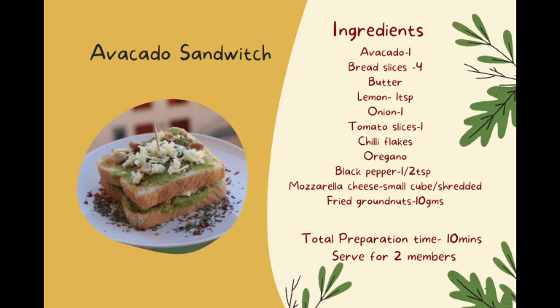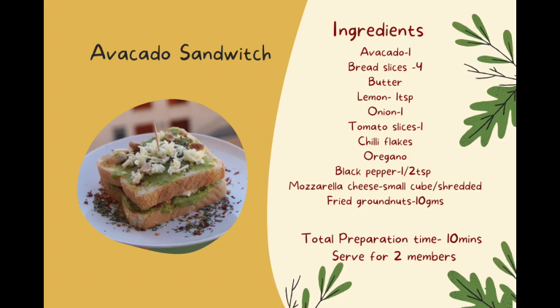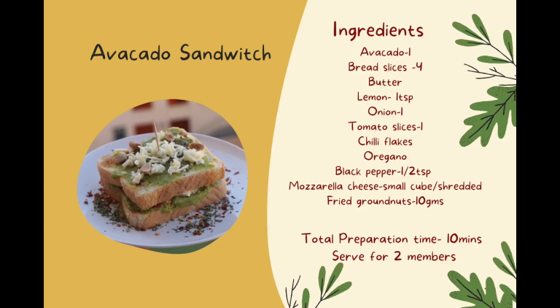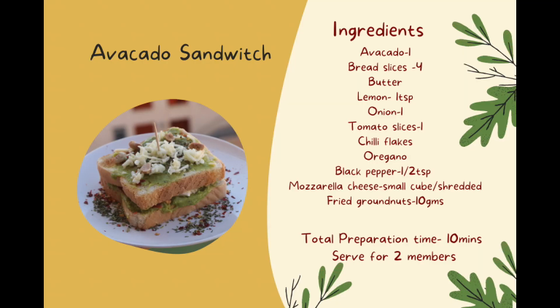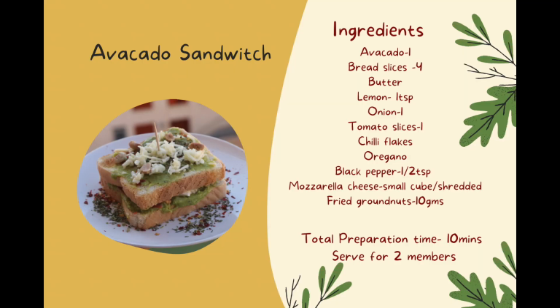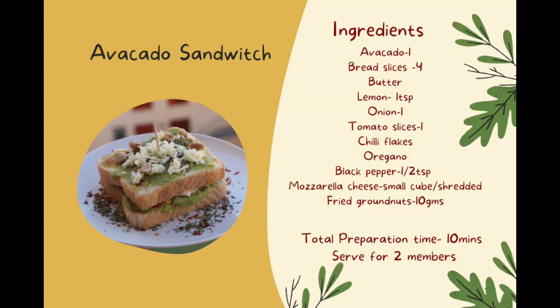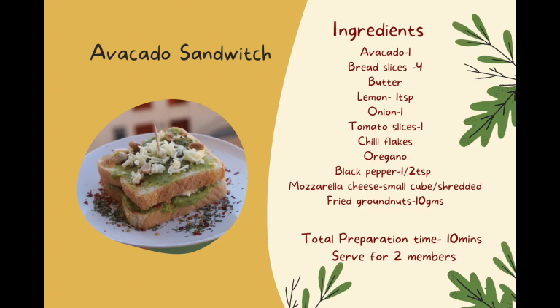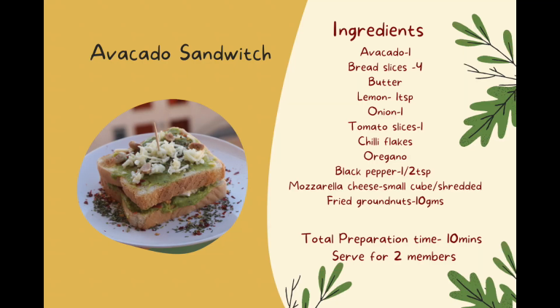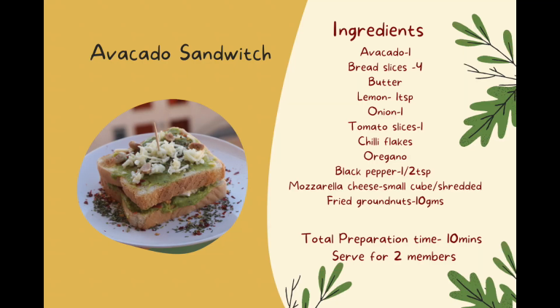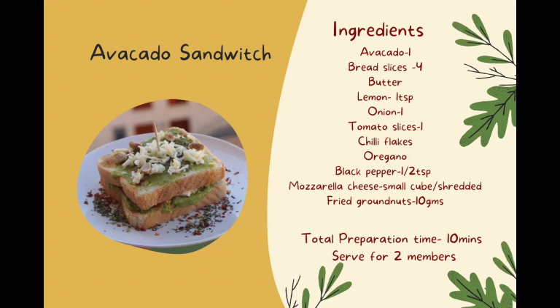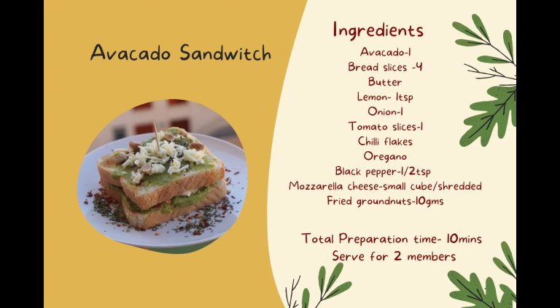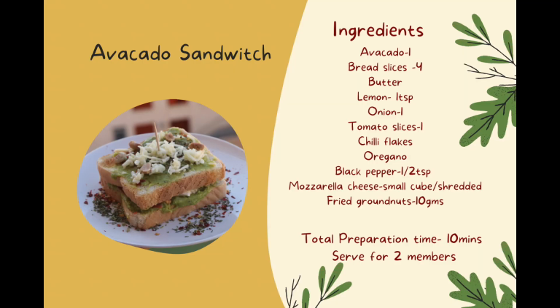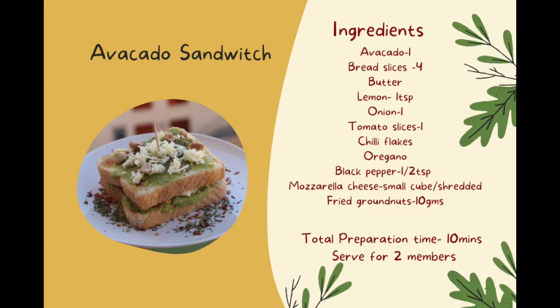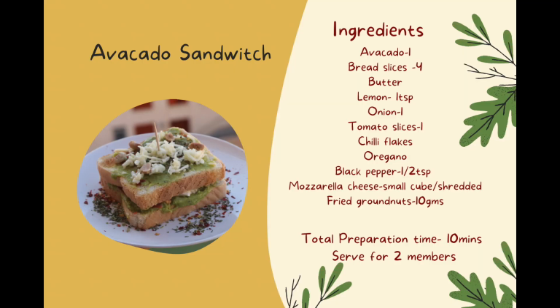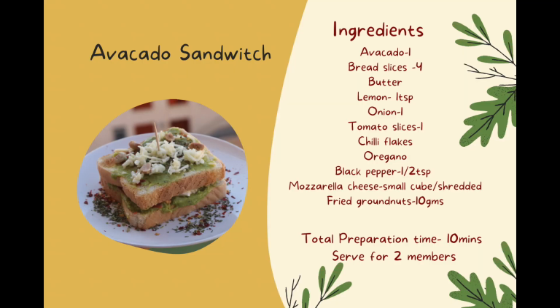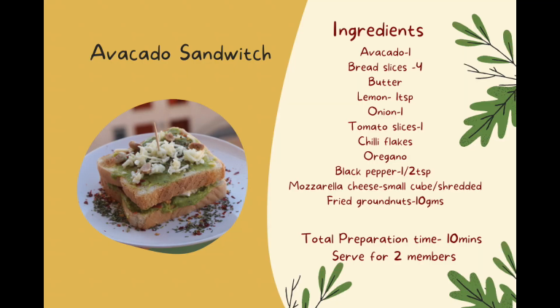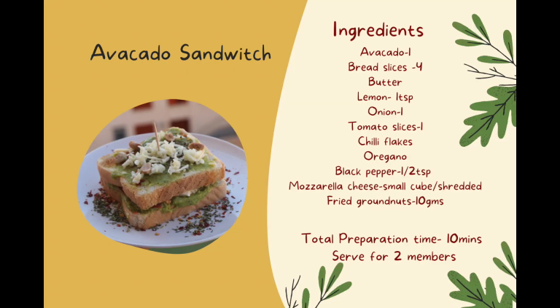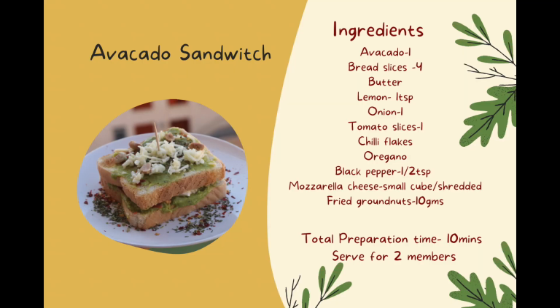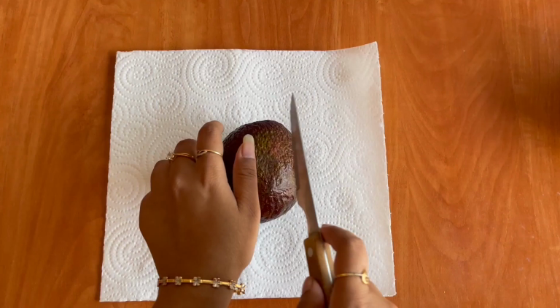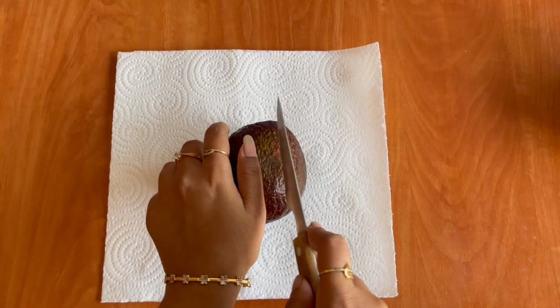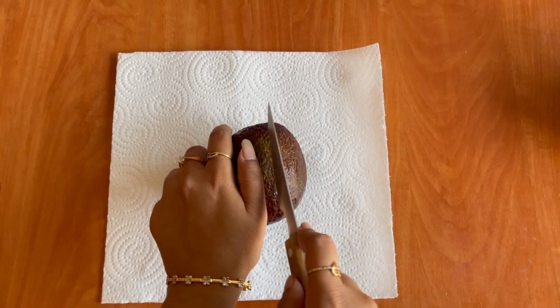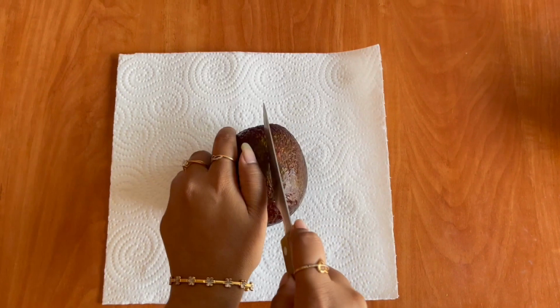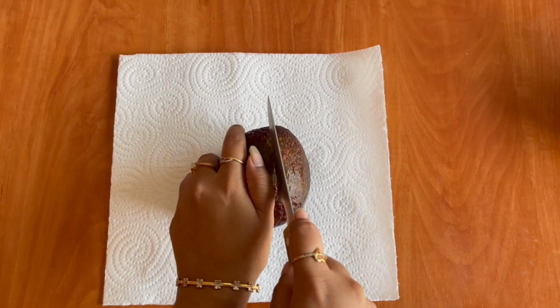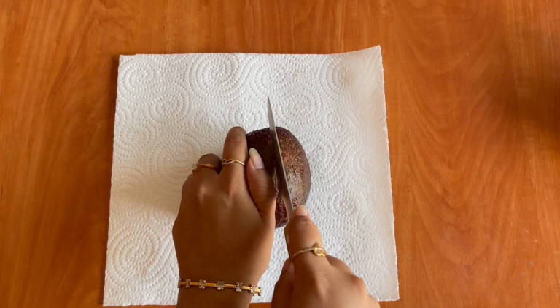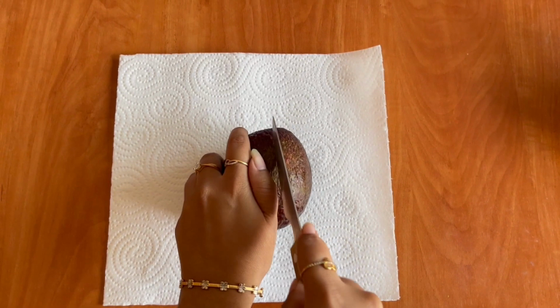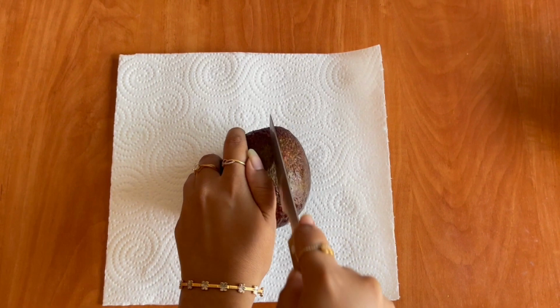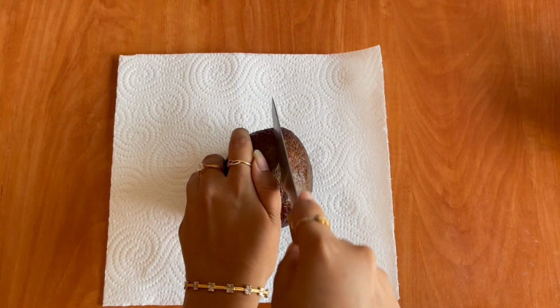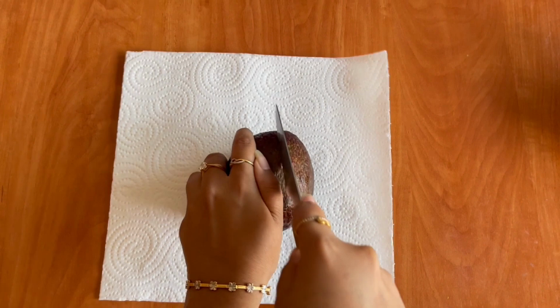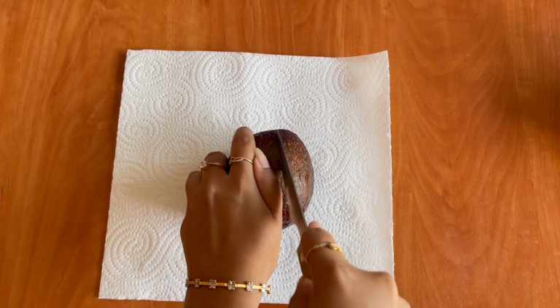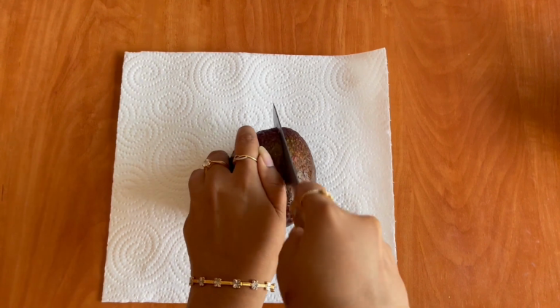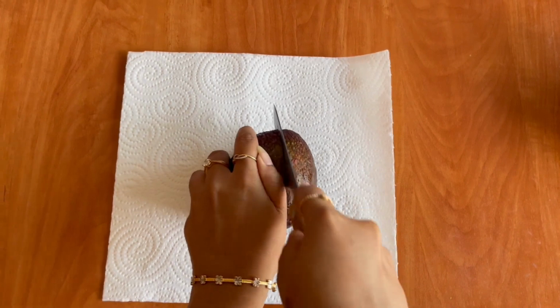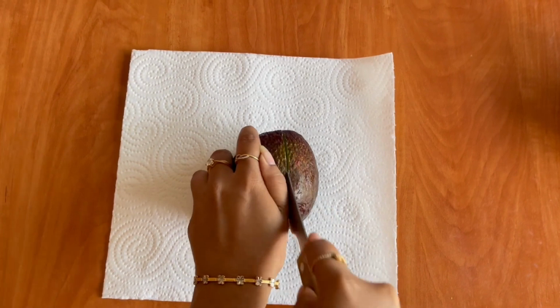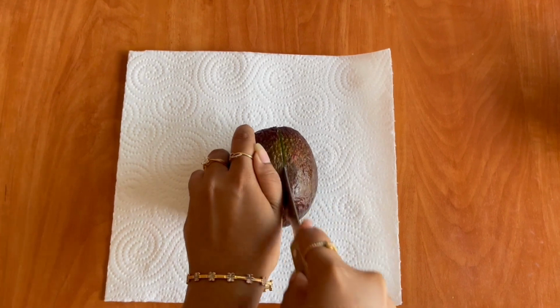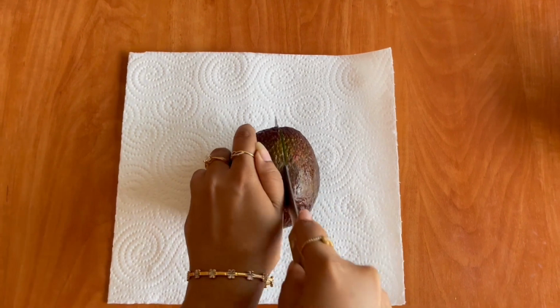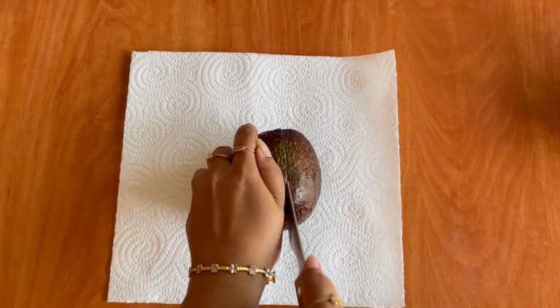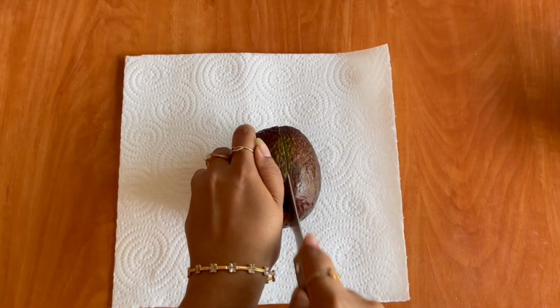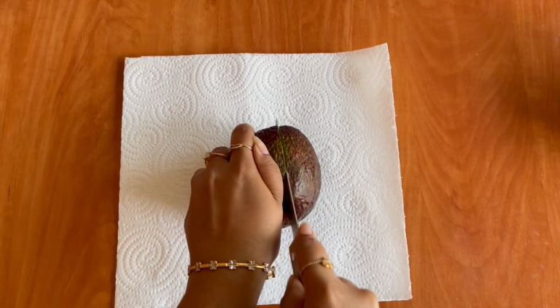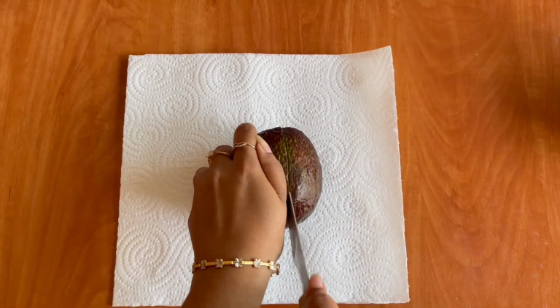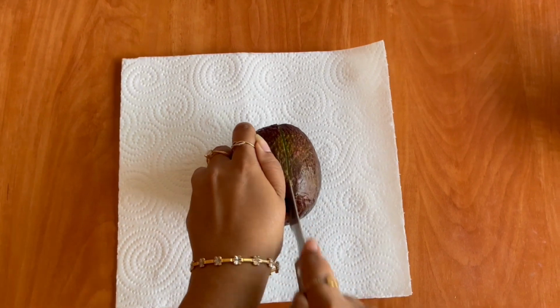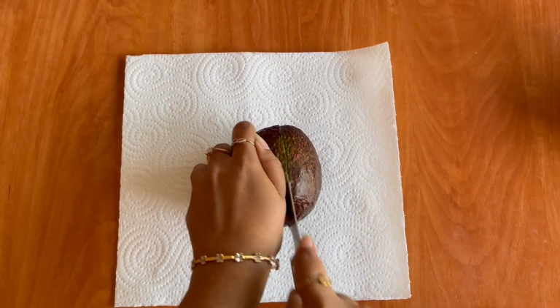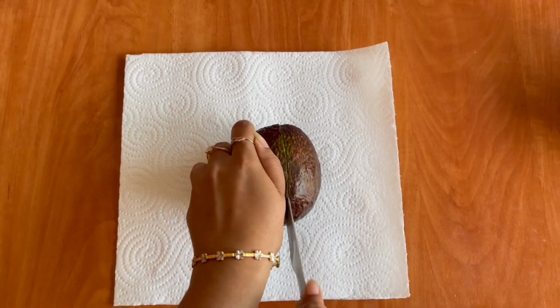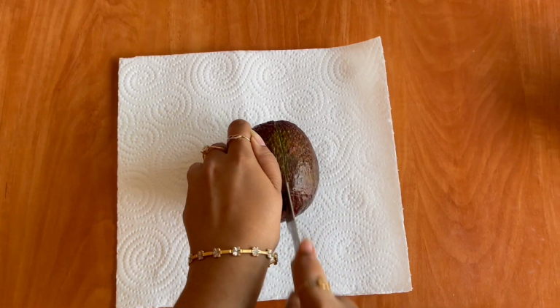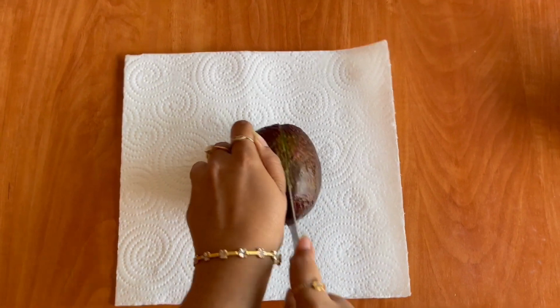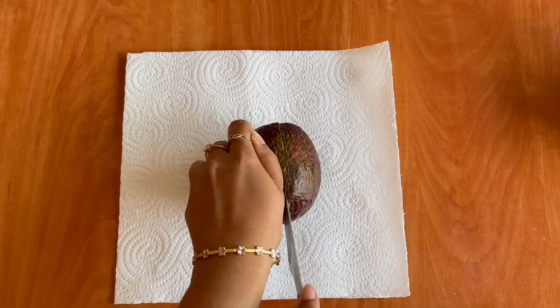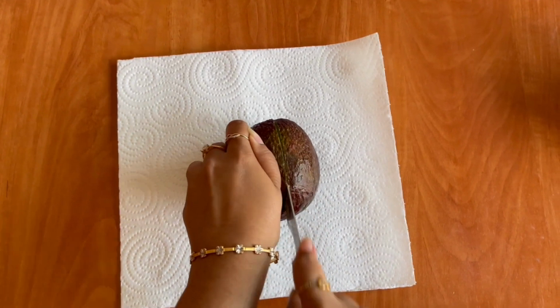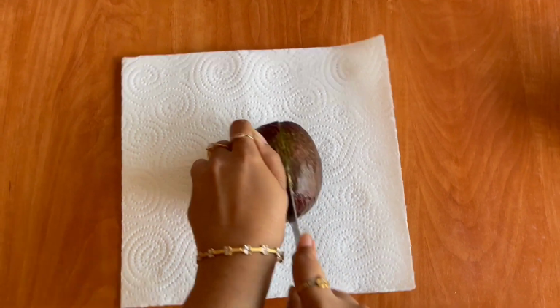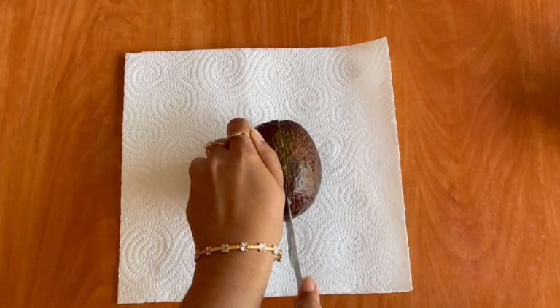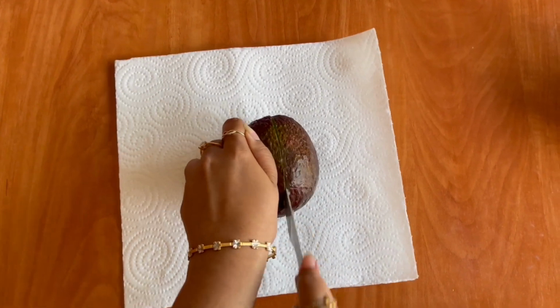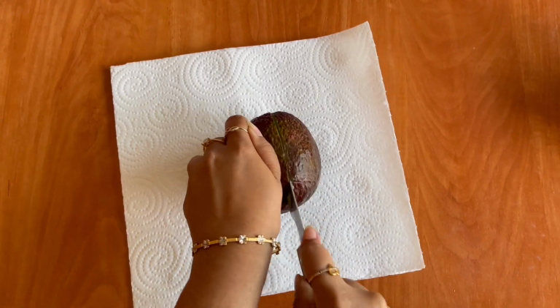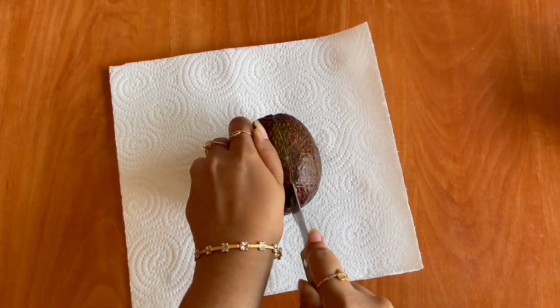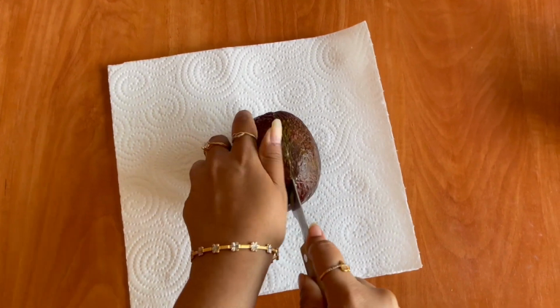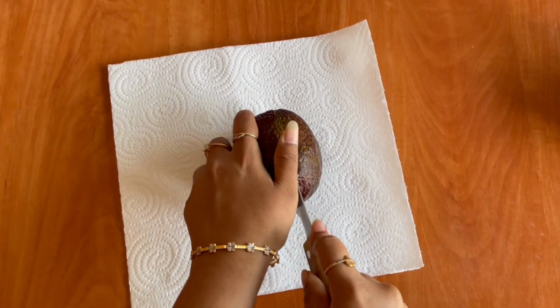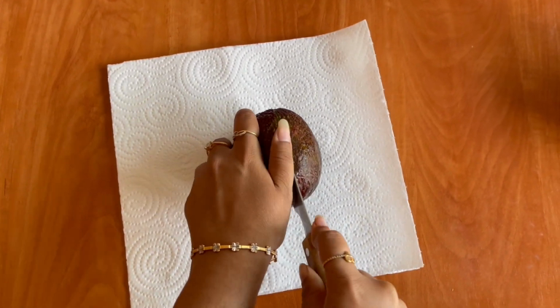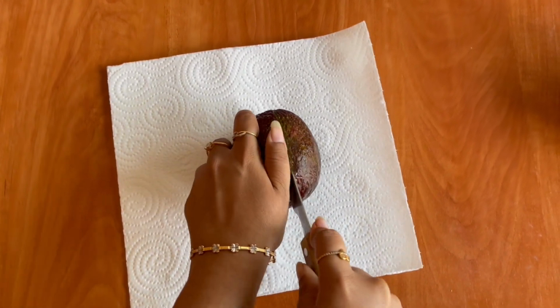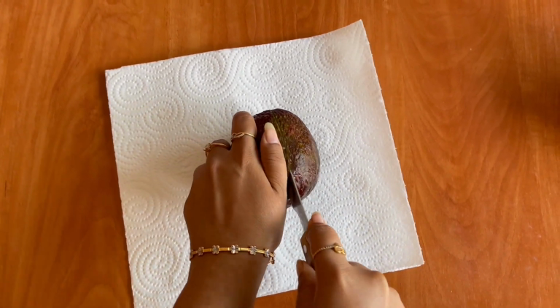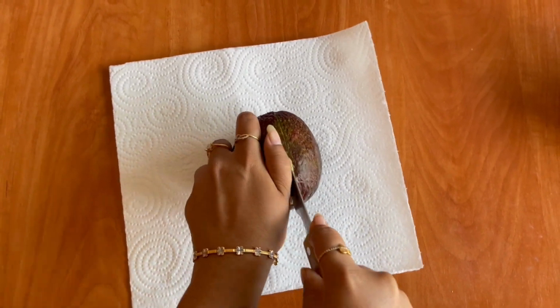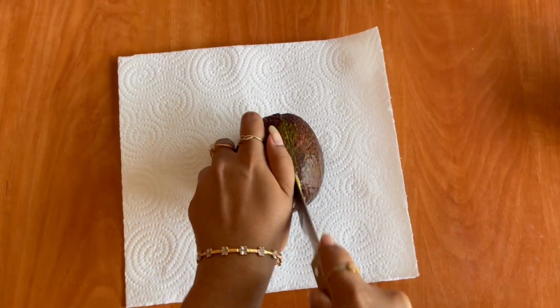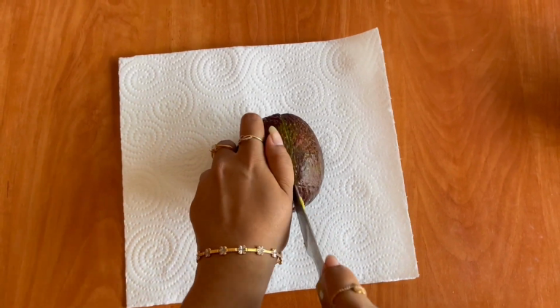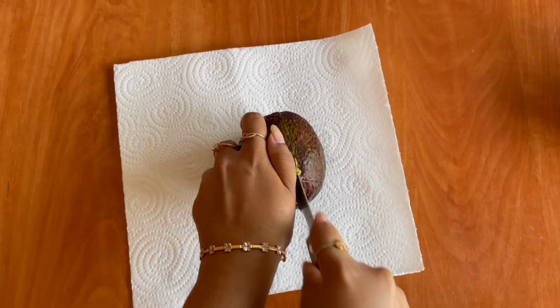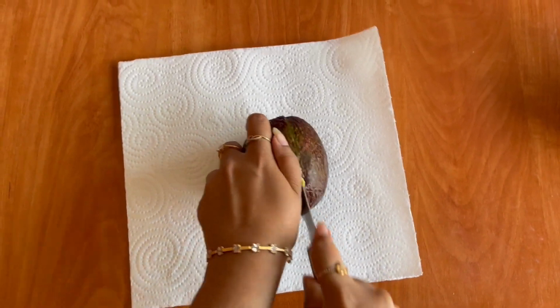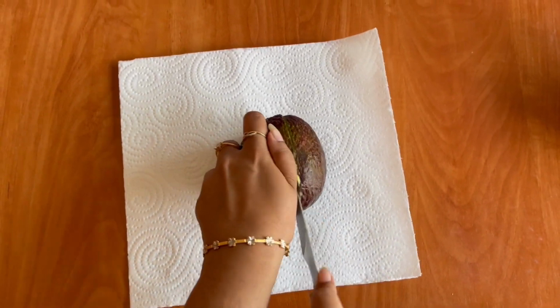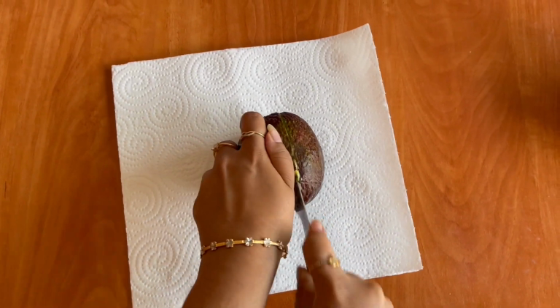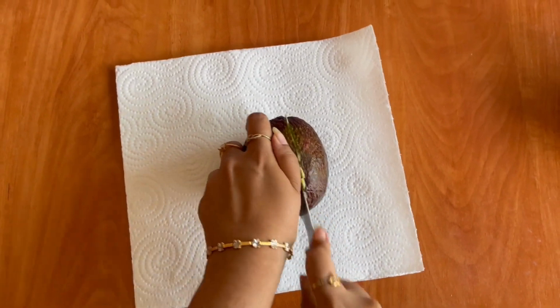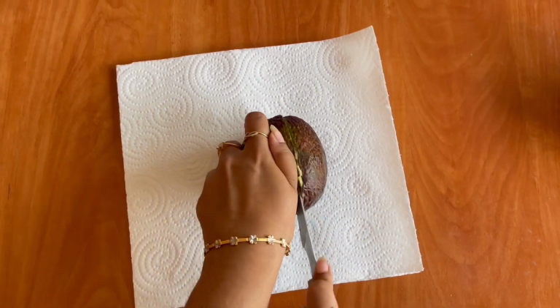This is the first ingredient of the avocado sandwich. You can use a soft avocado and cut it in the middle.